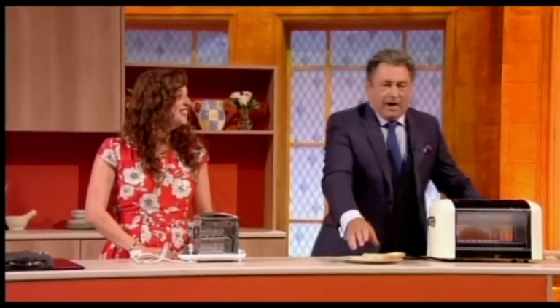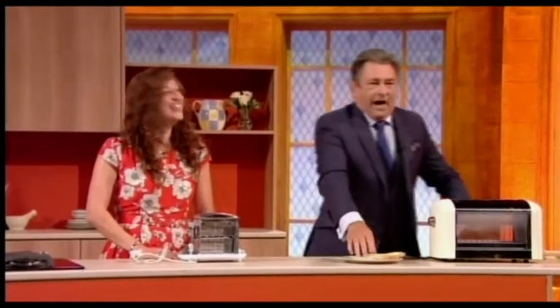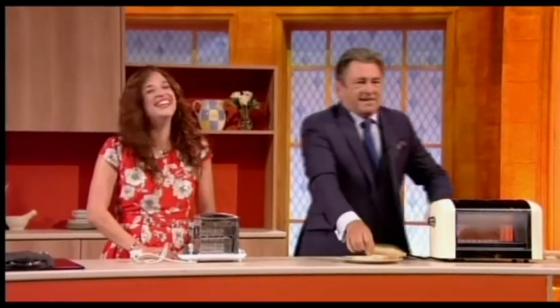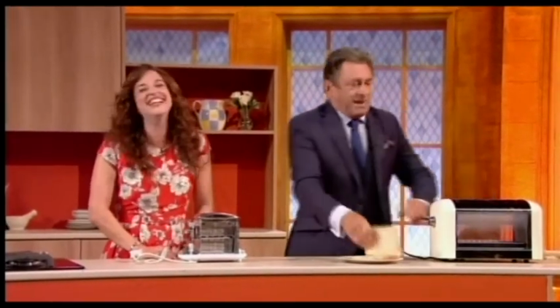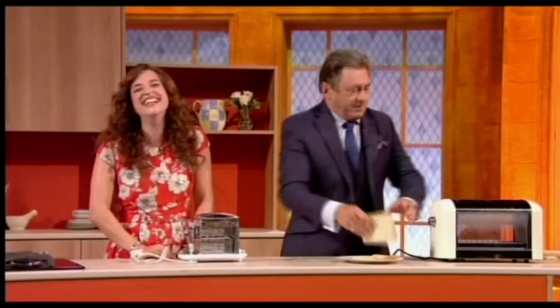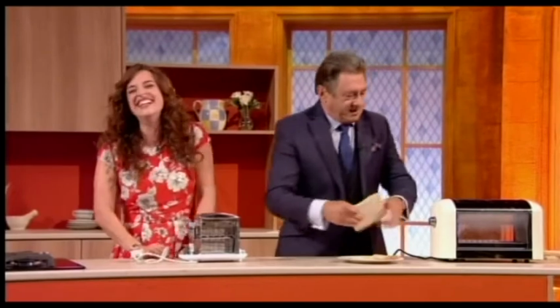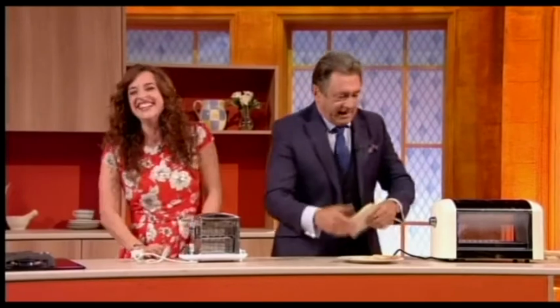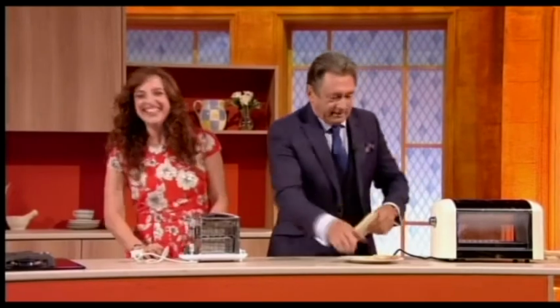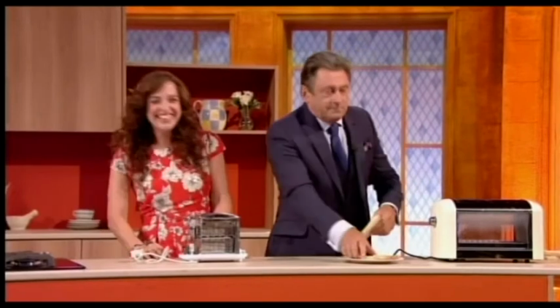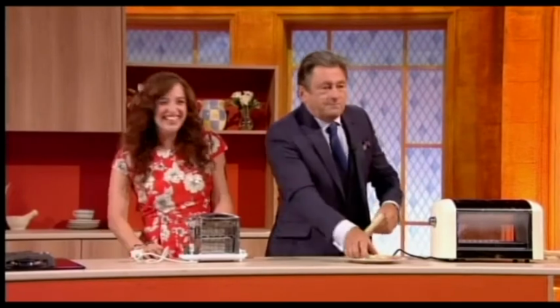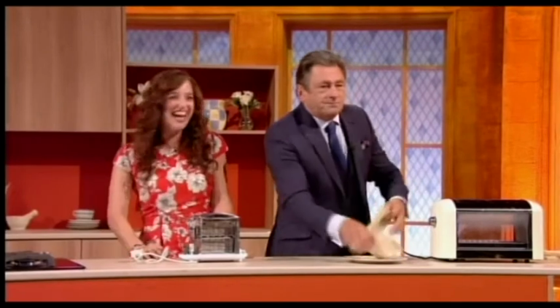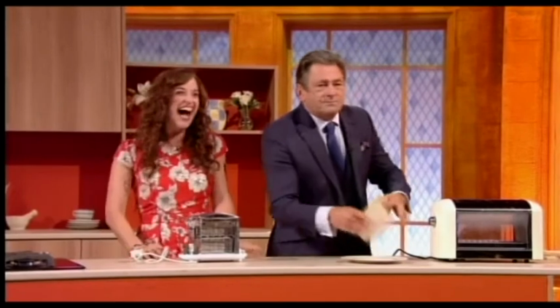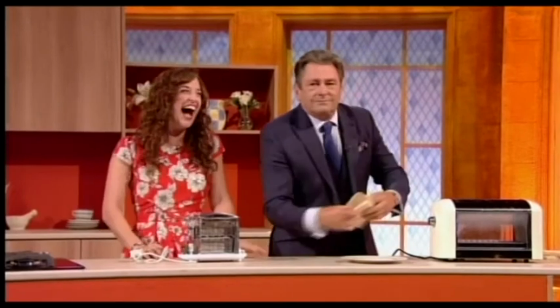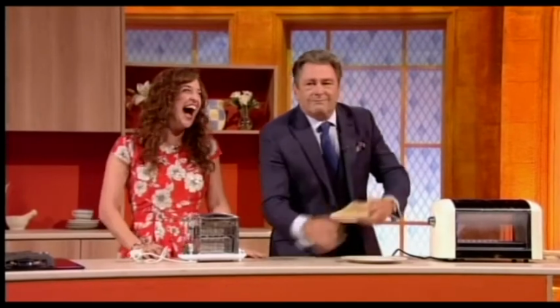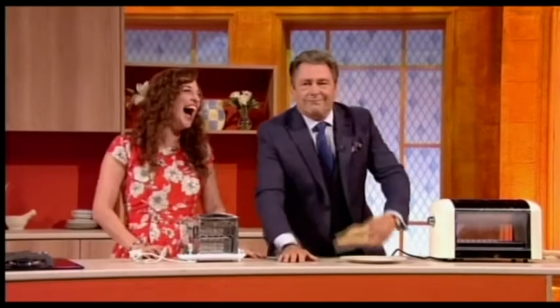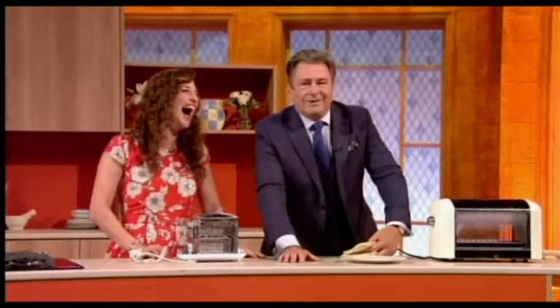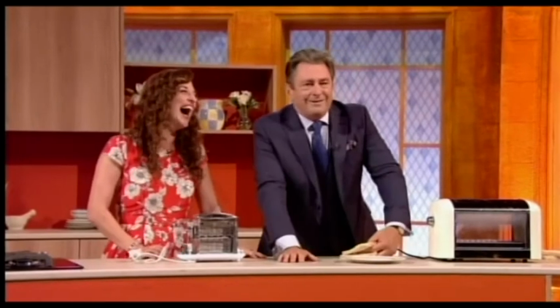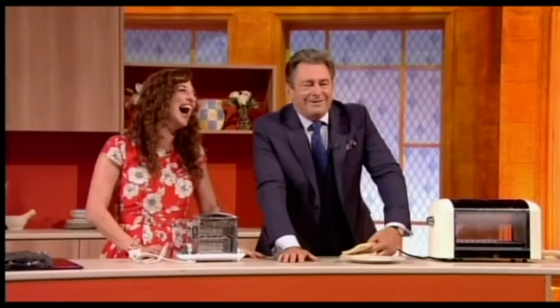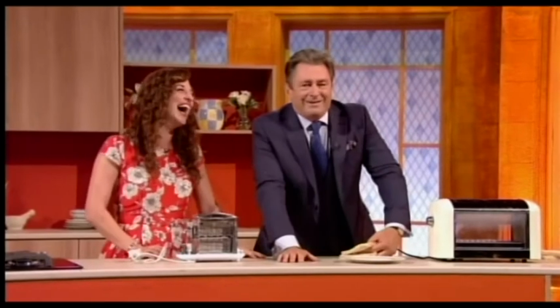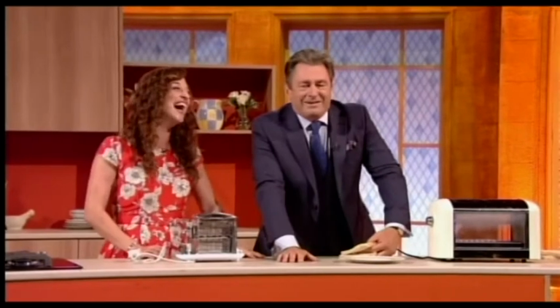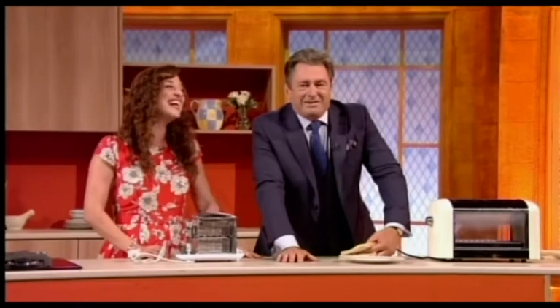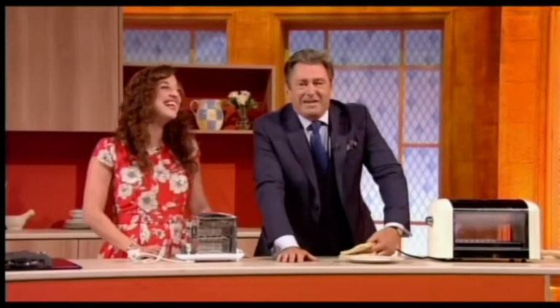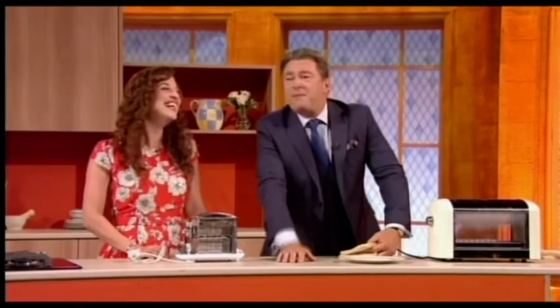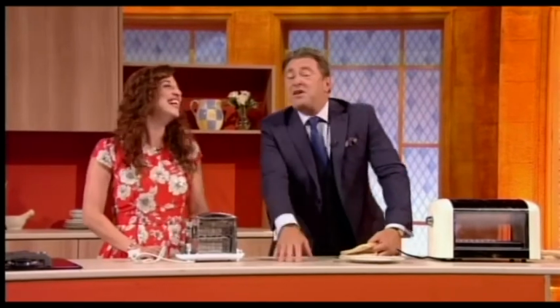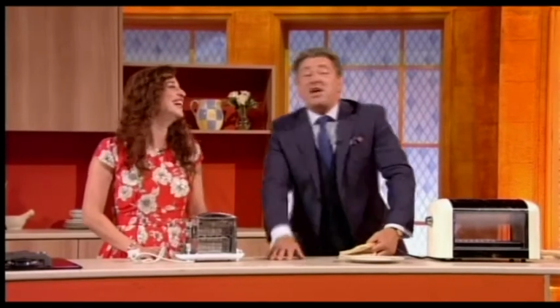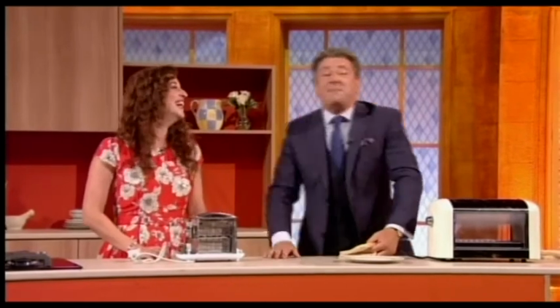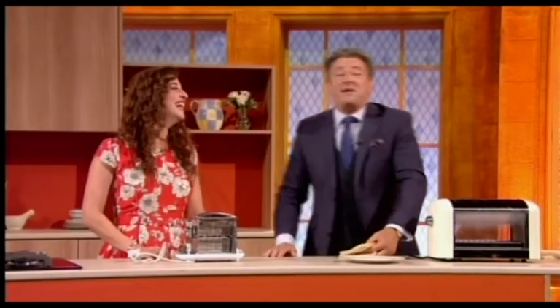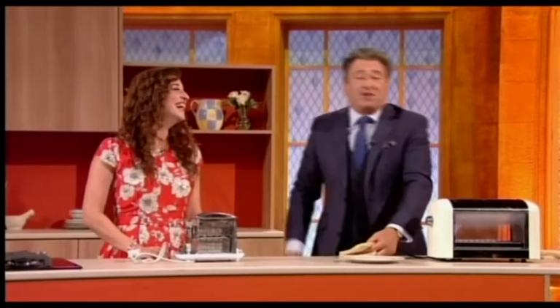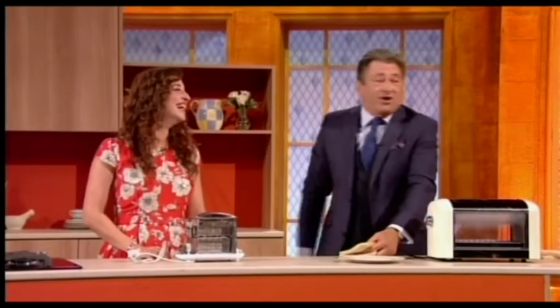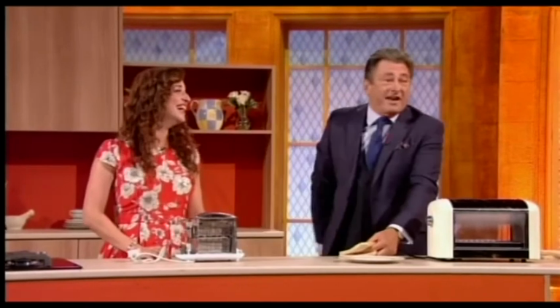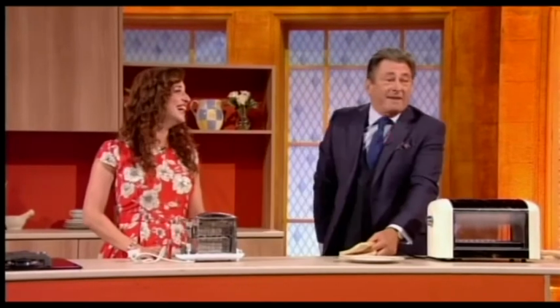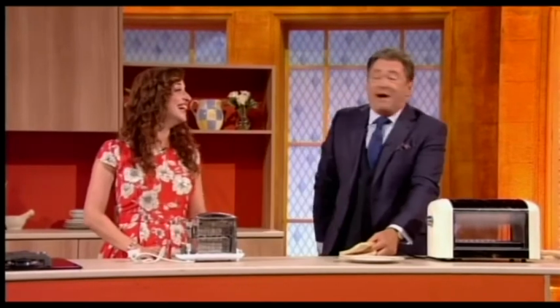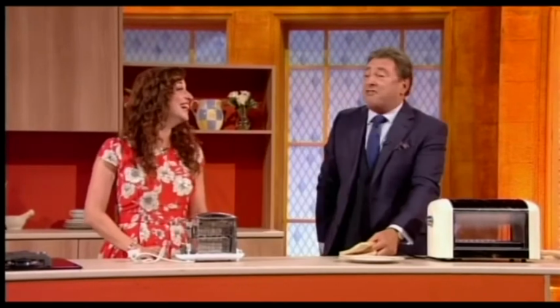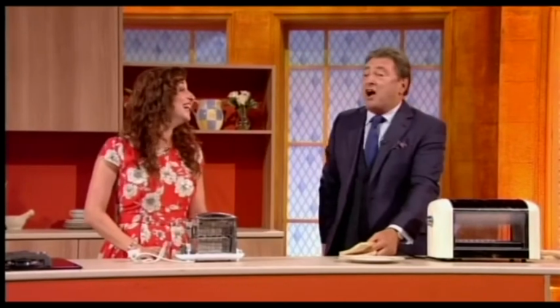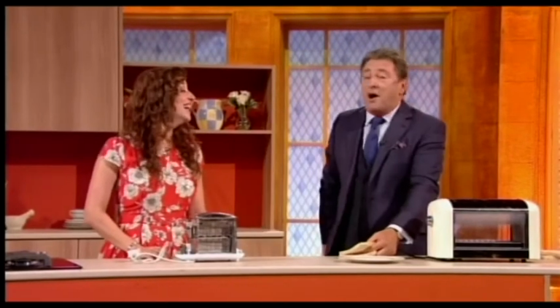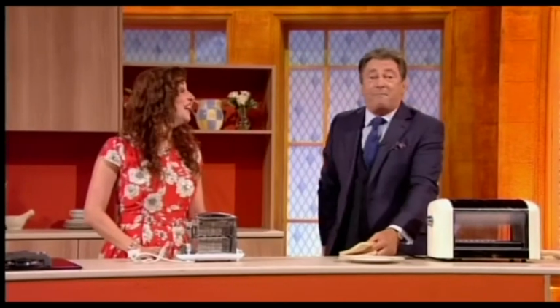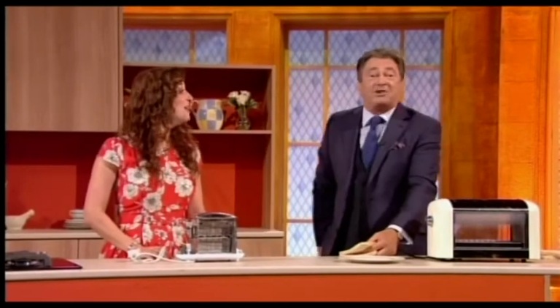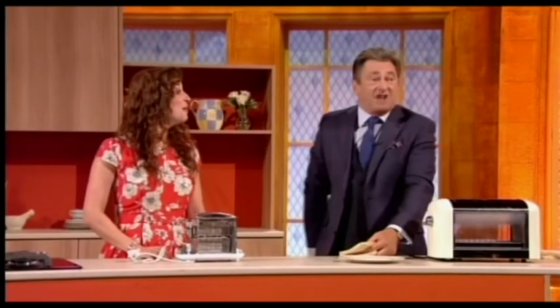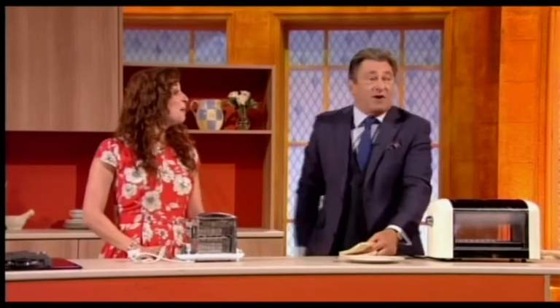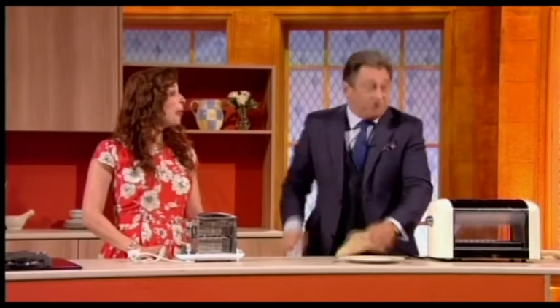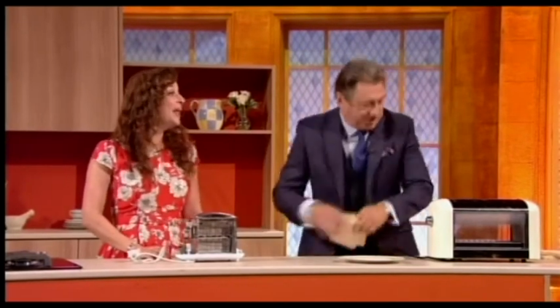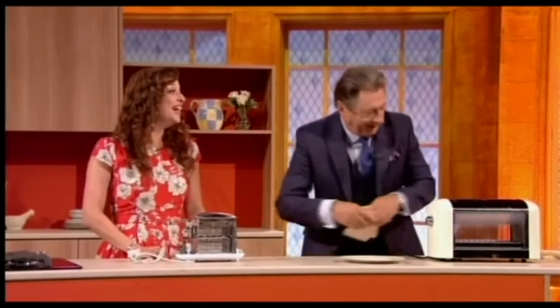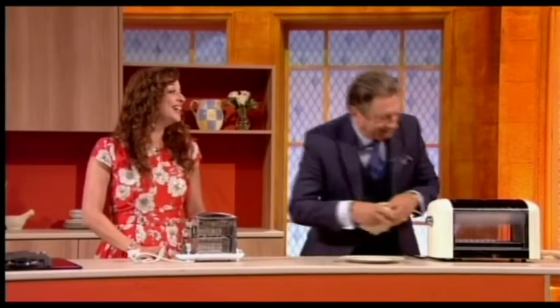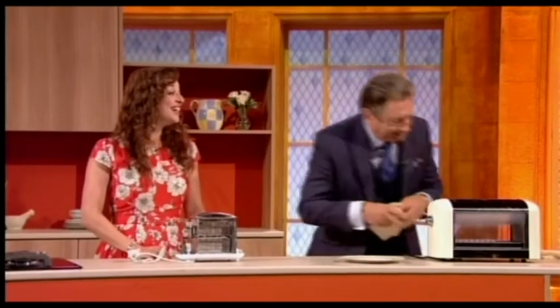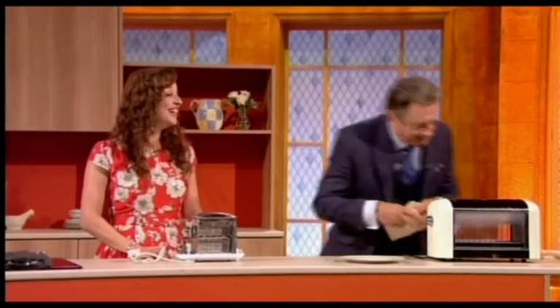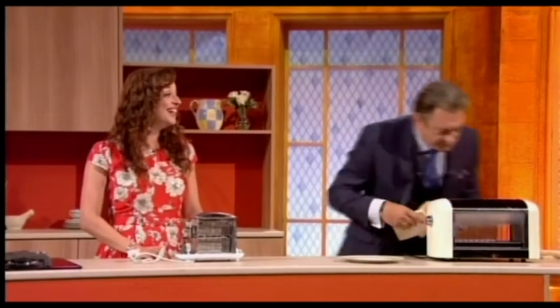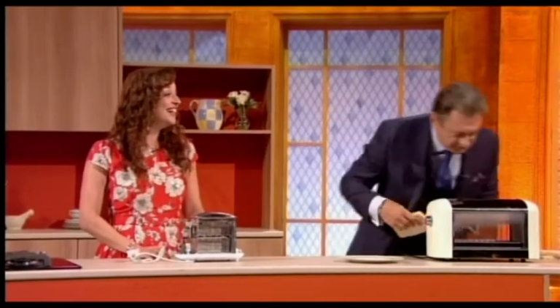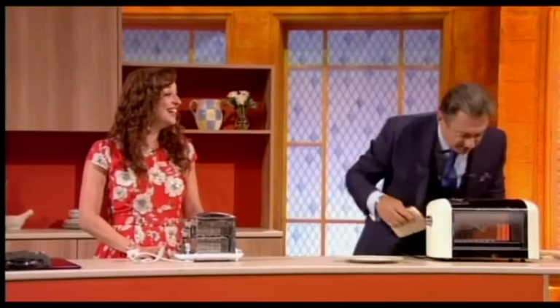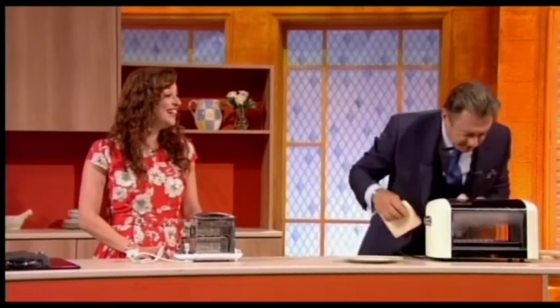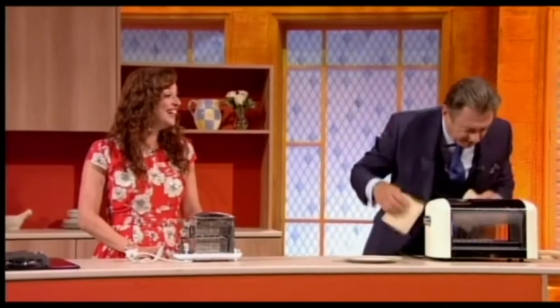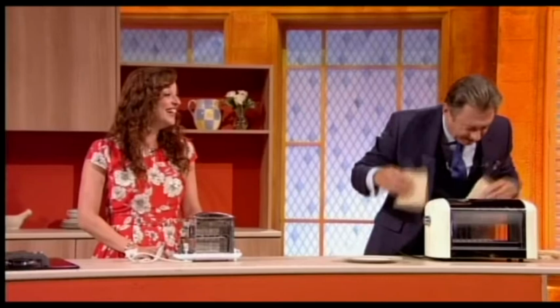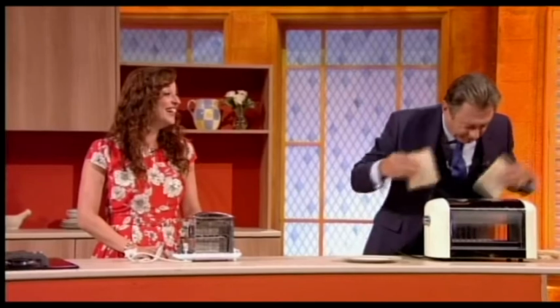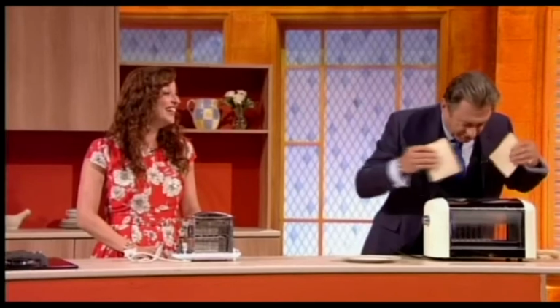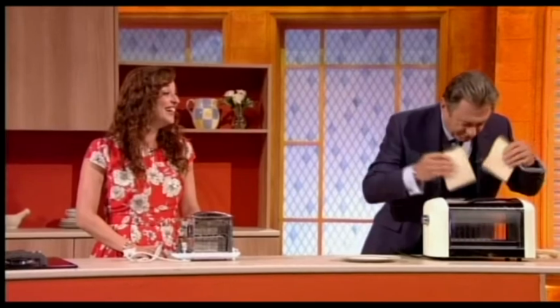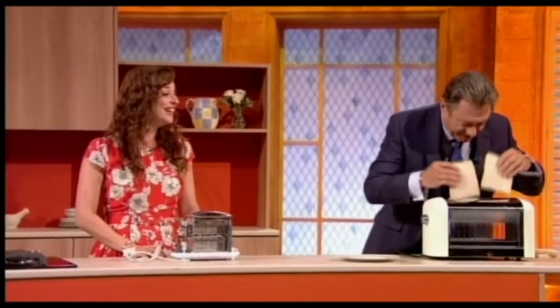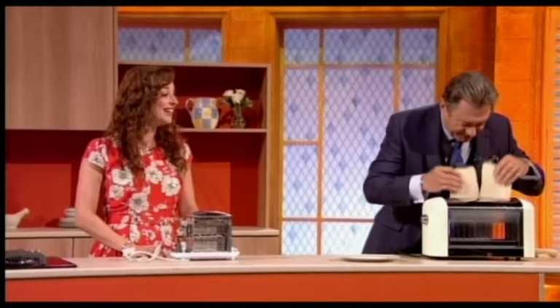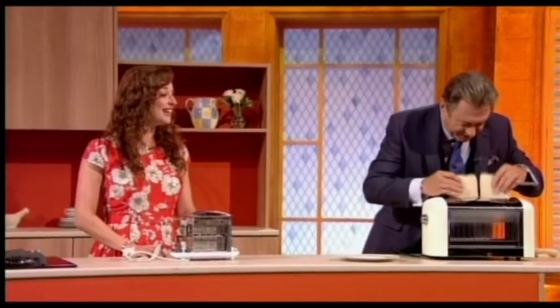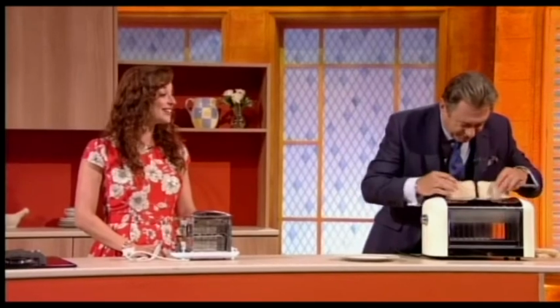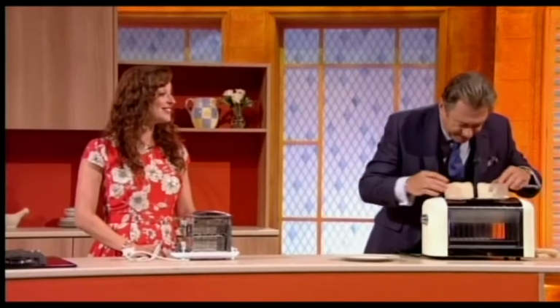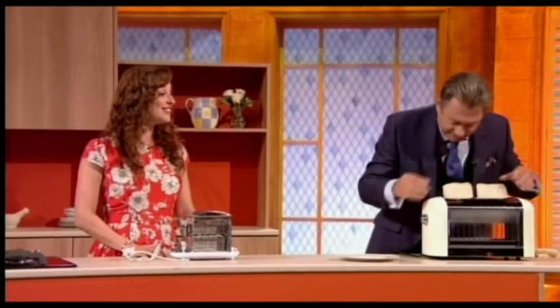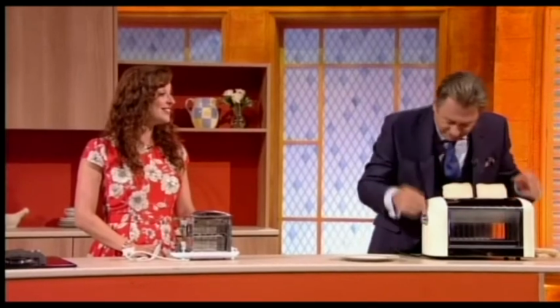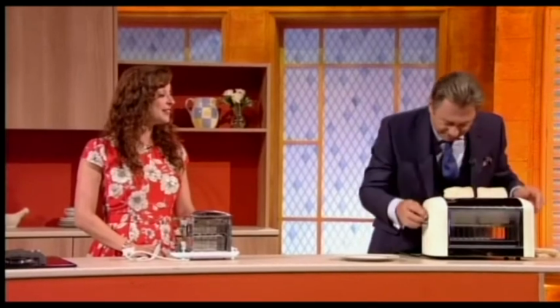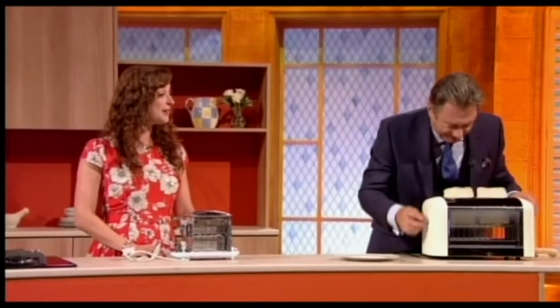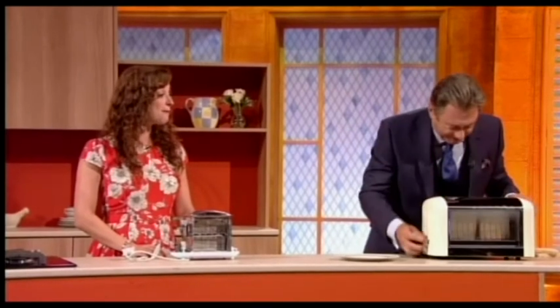As I was saying... we're going to be talking about the humble toaster. I'm going to put it down the right hole now.